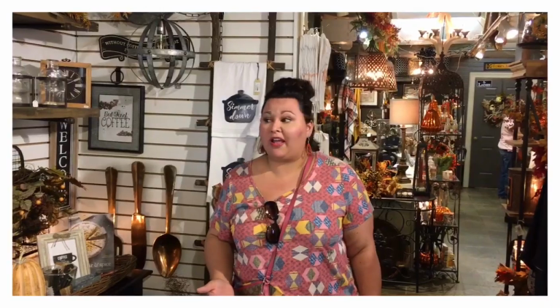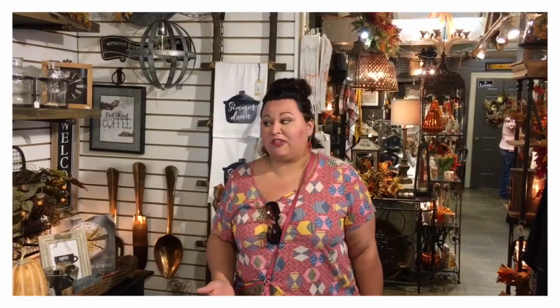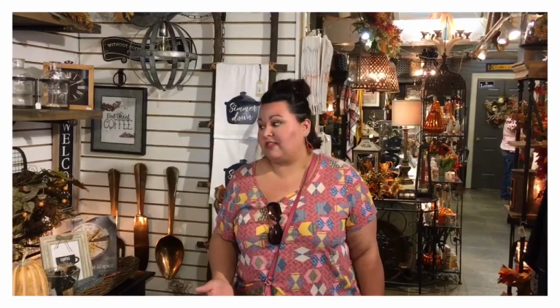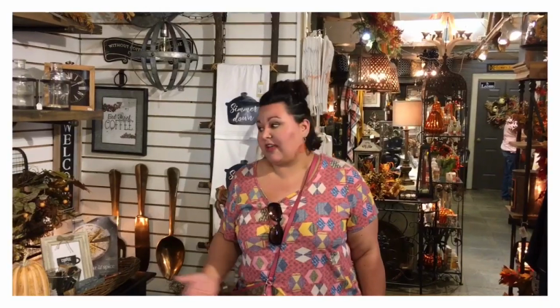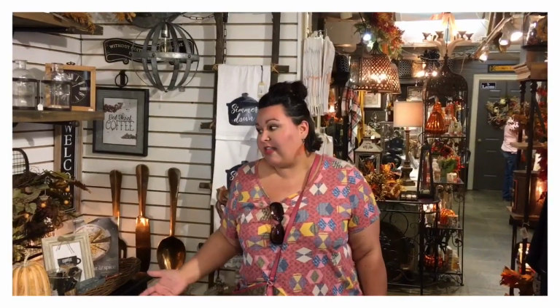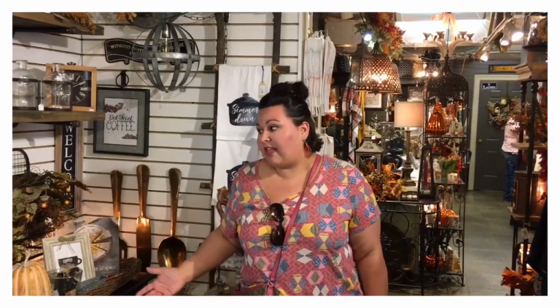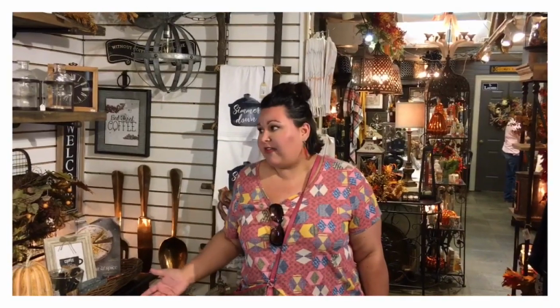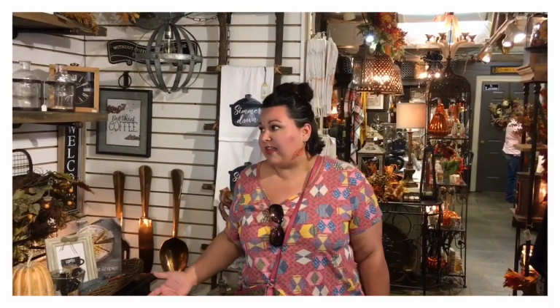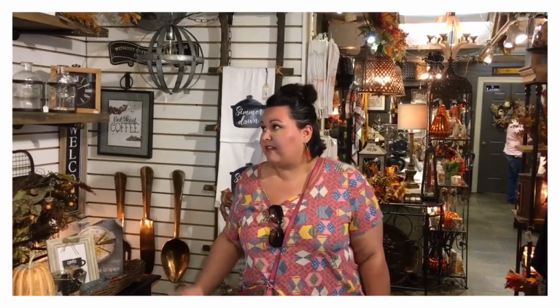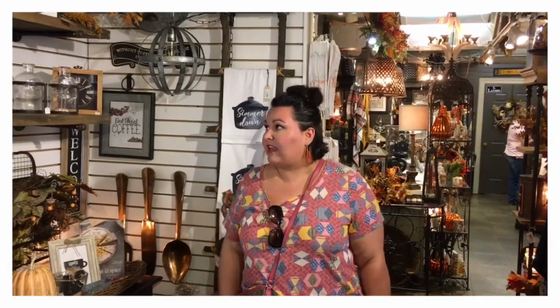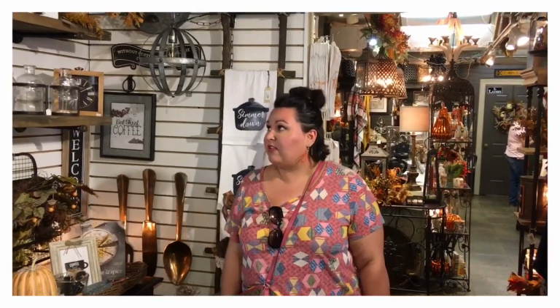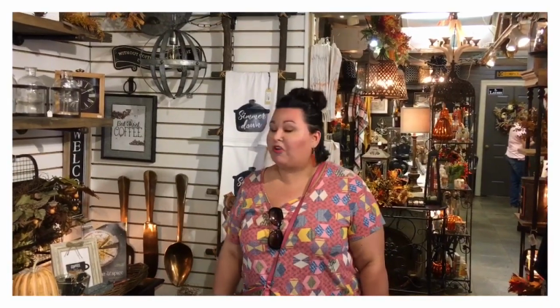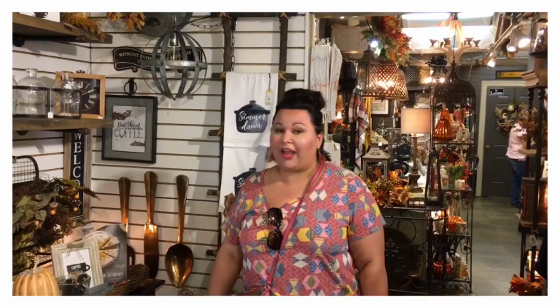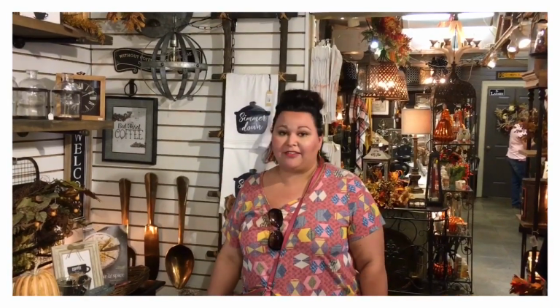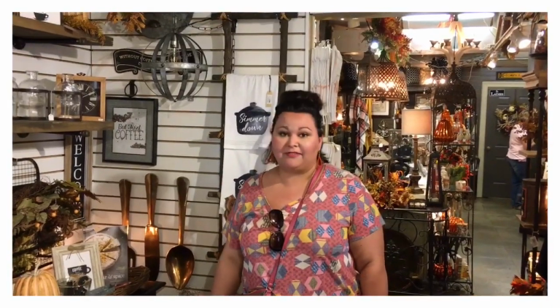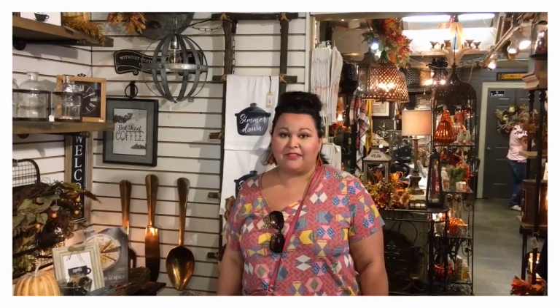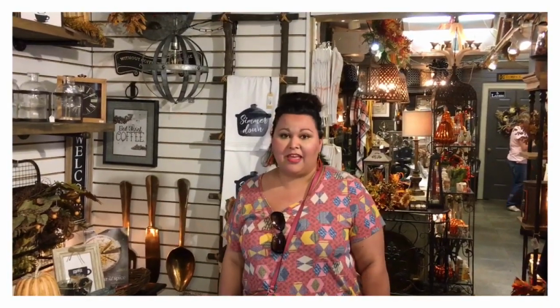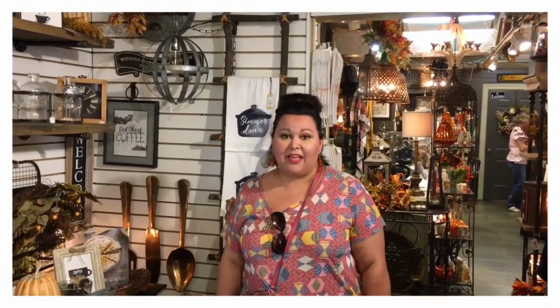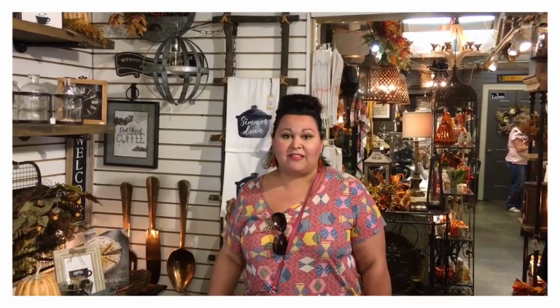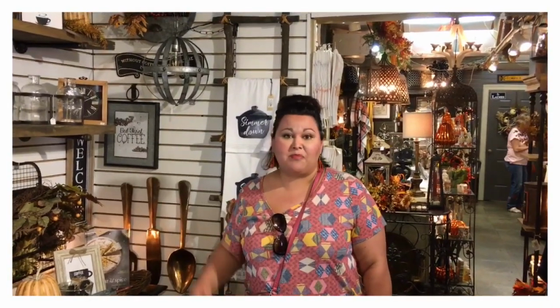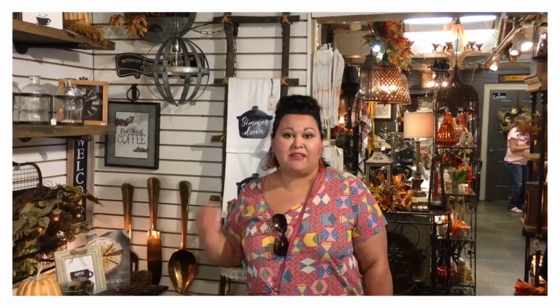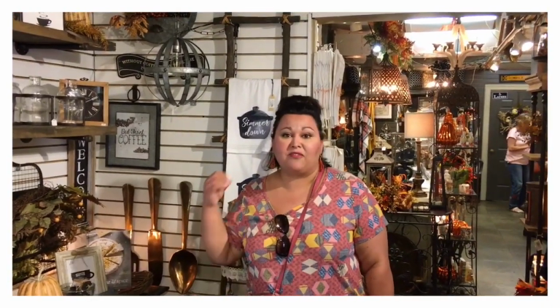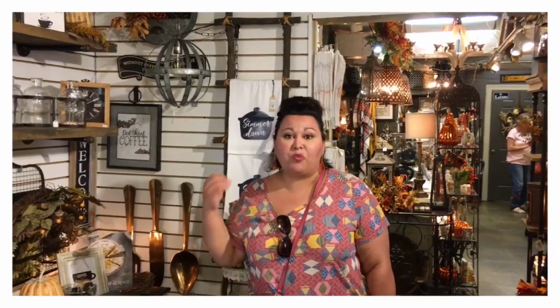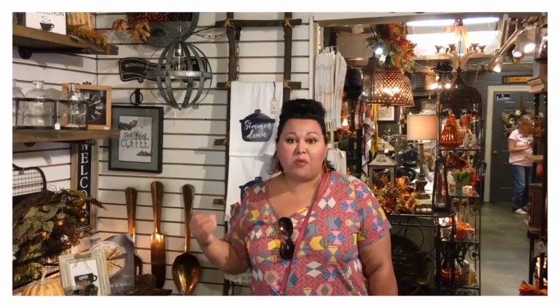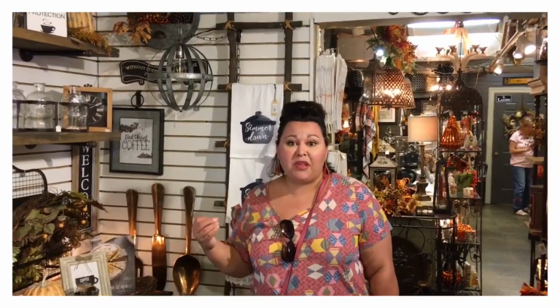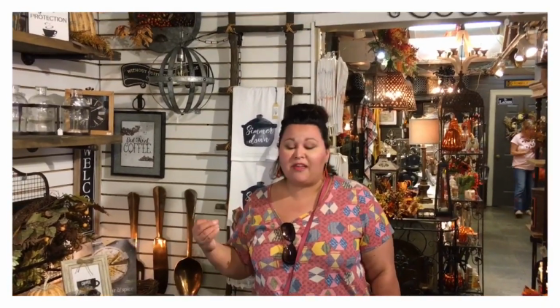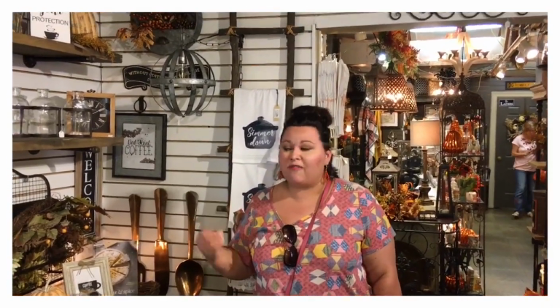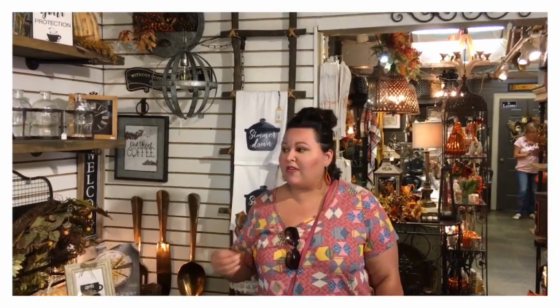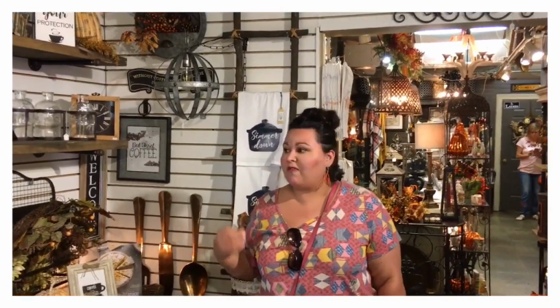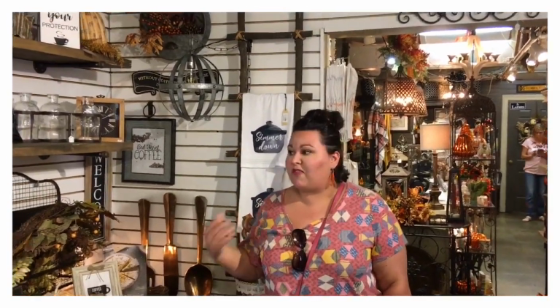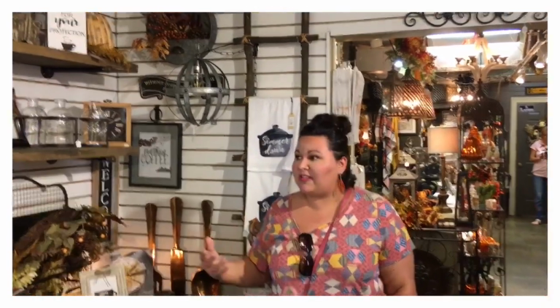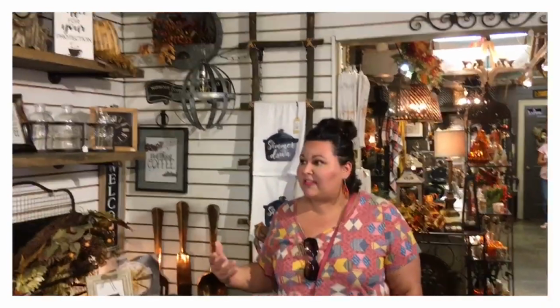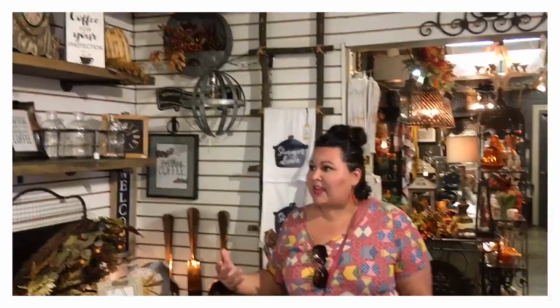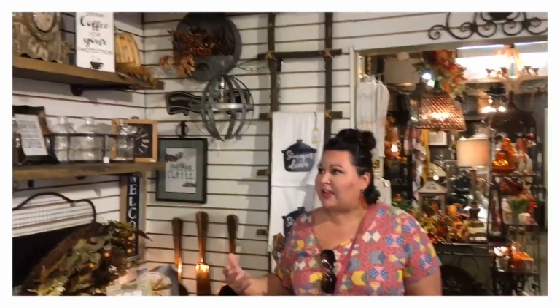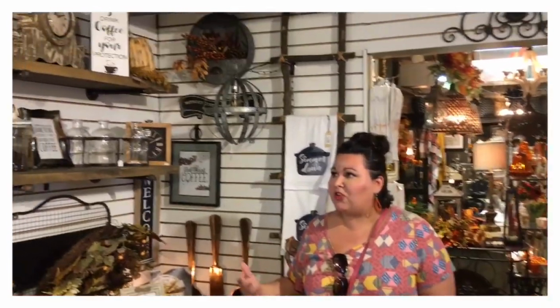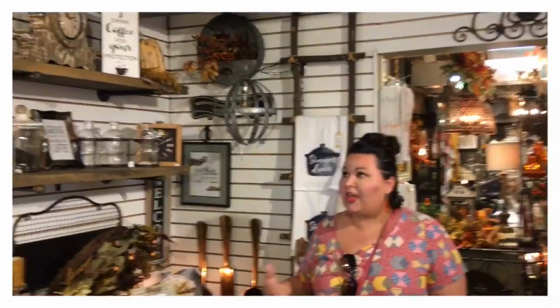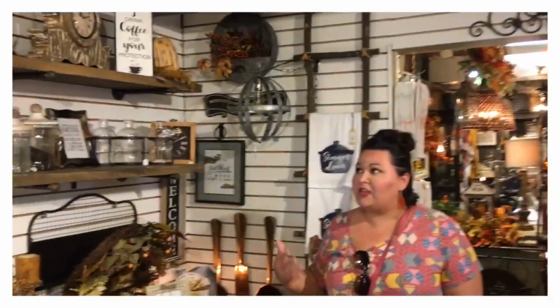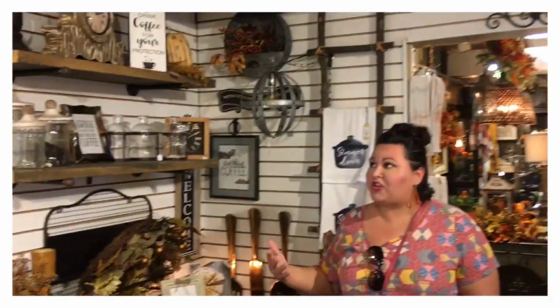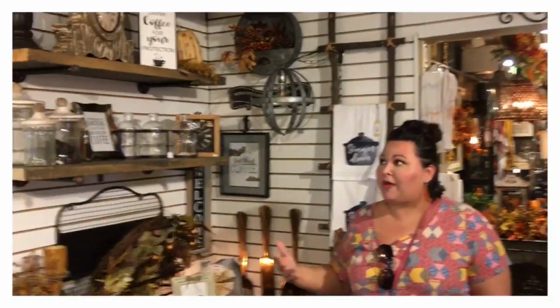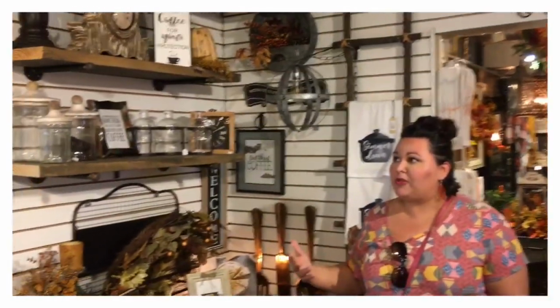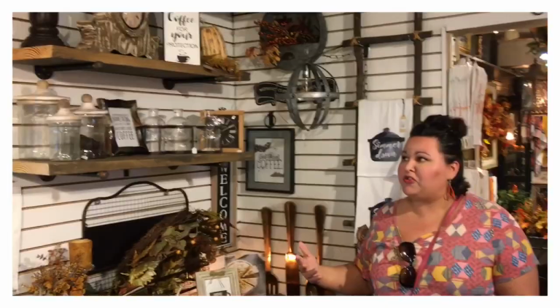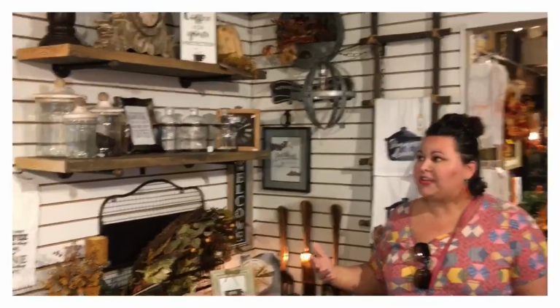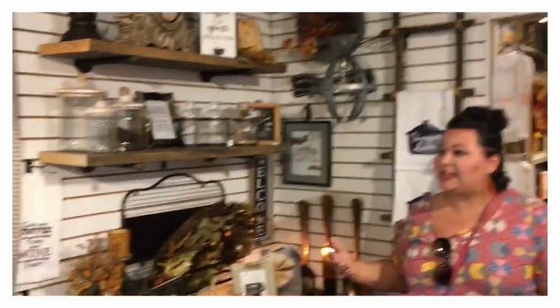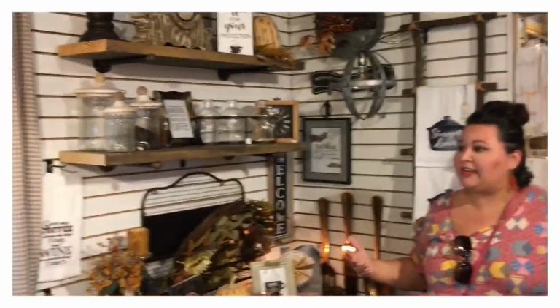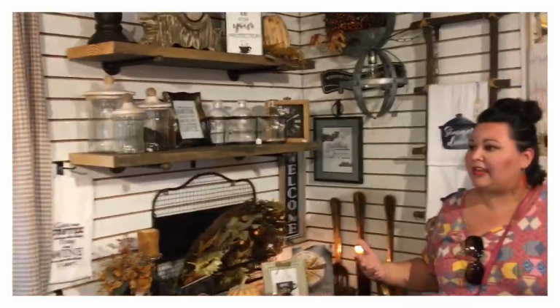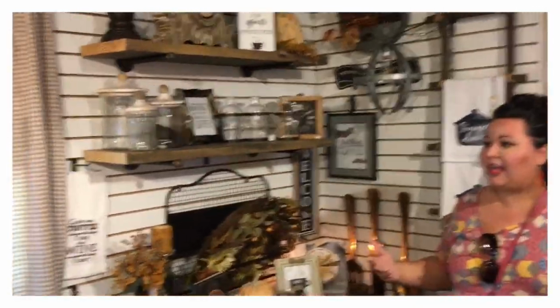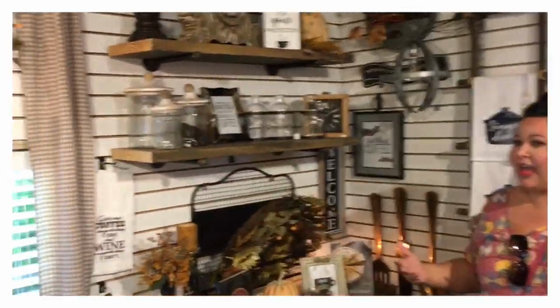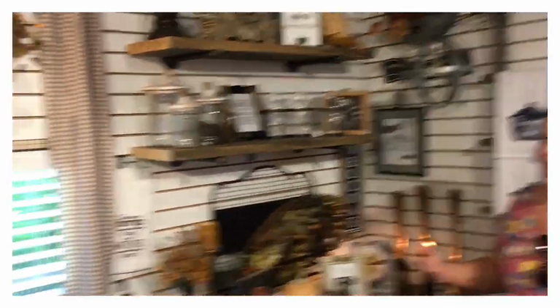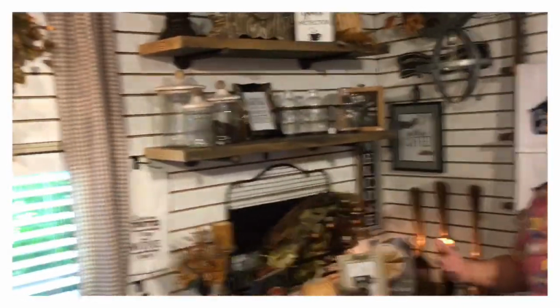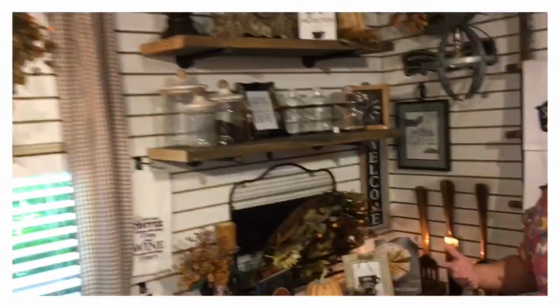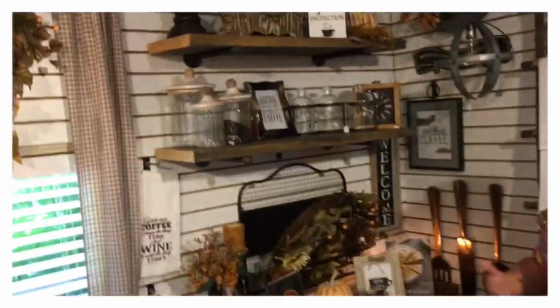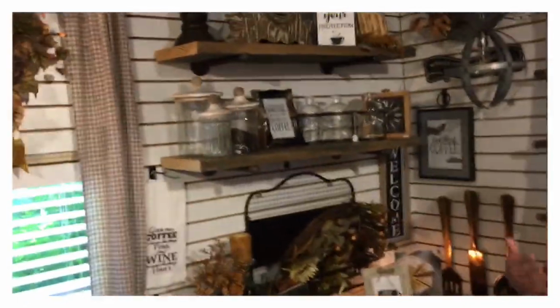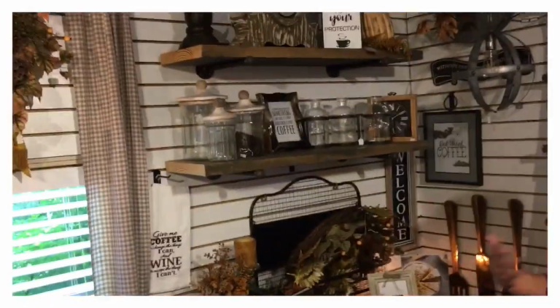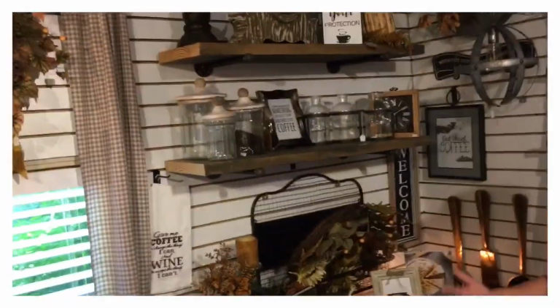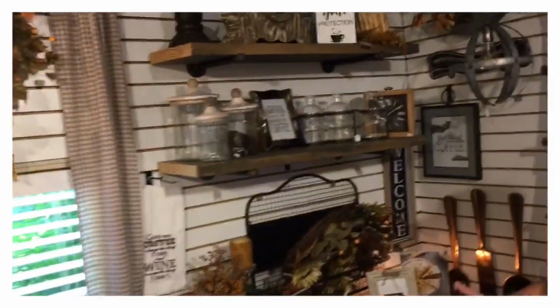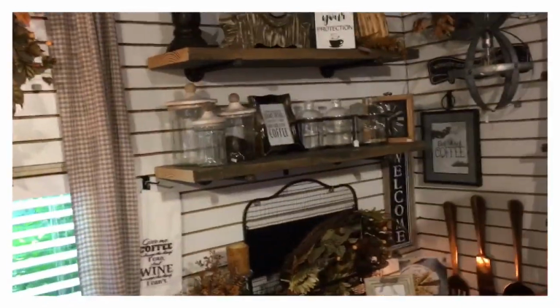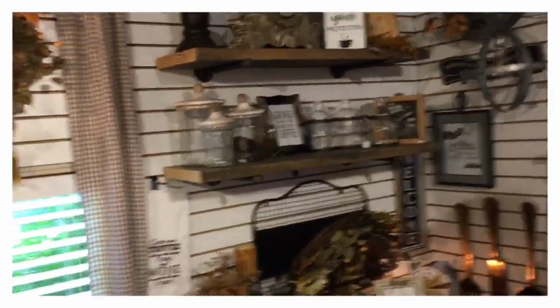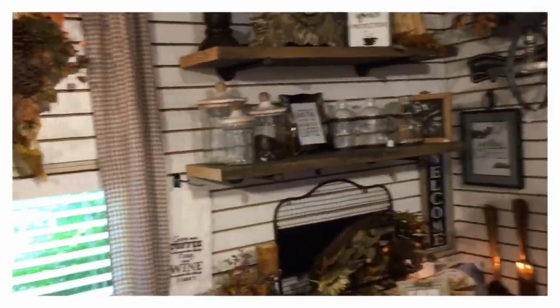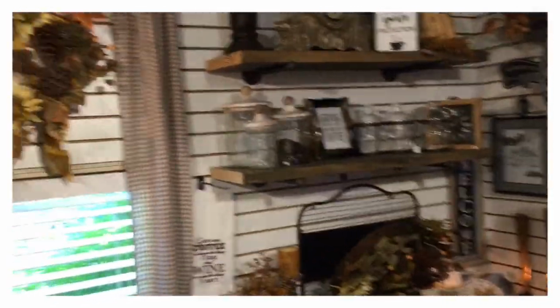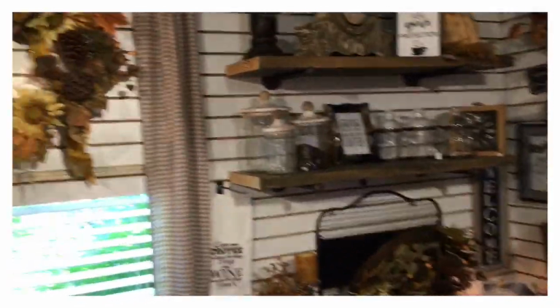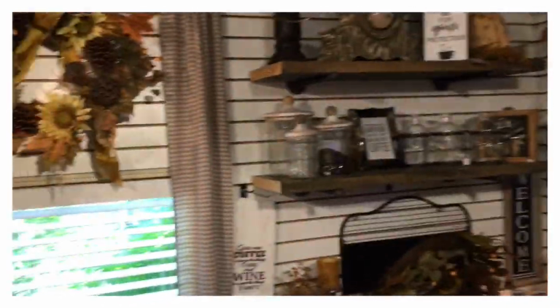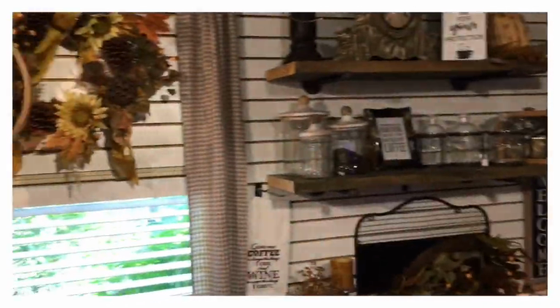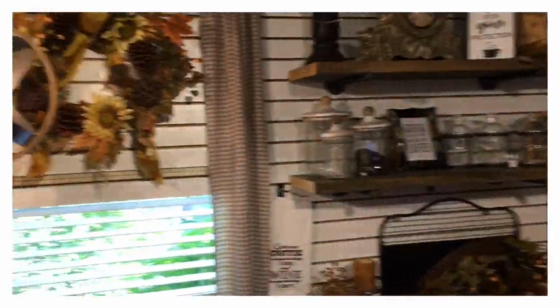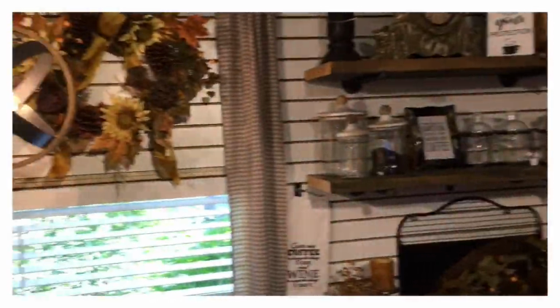I just love it. It's great. So make some primitive, vintage, shabby — and again, urban farmhouse.